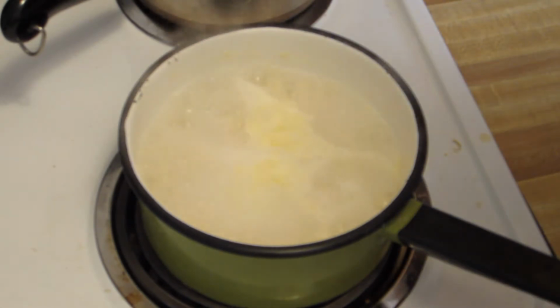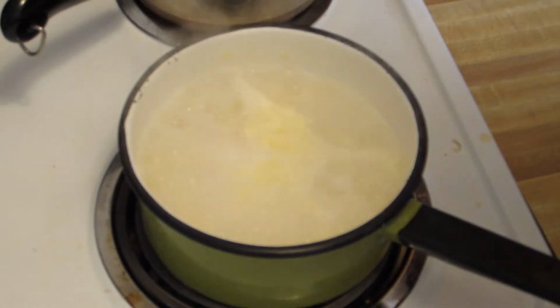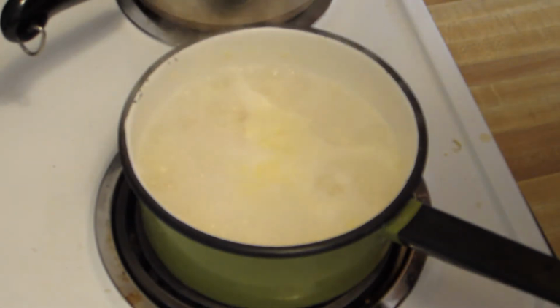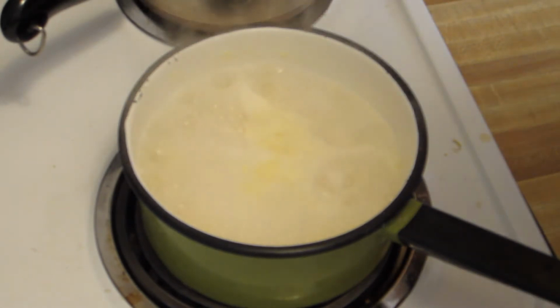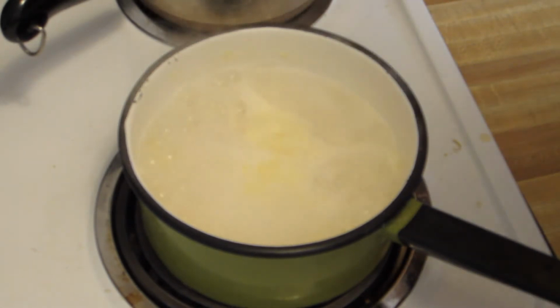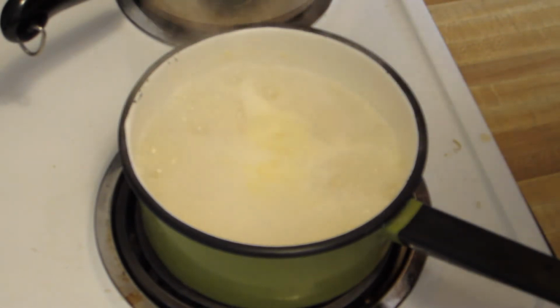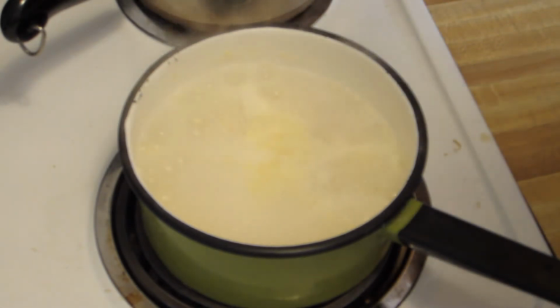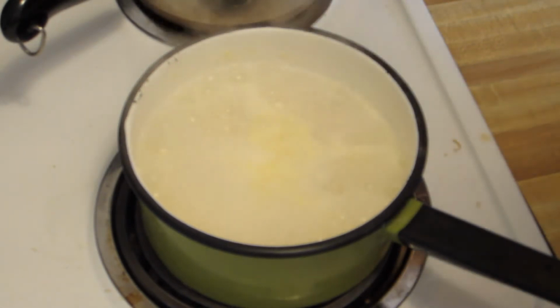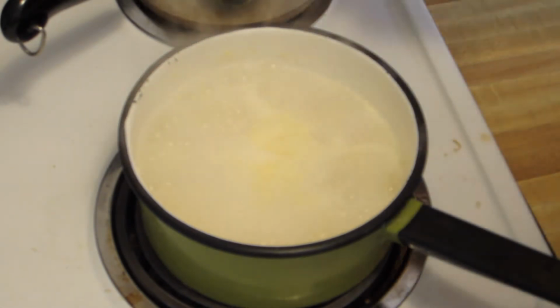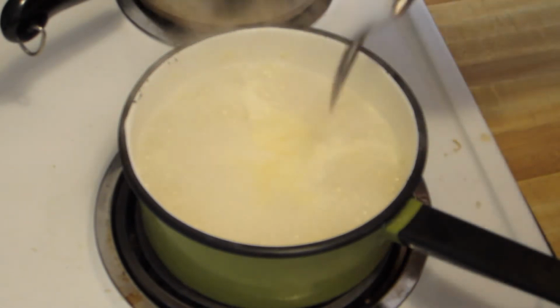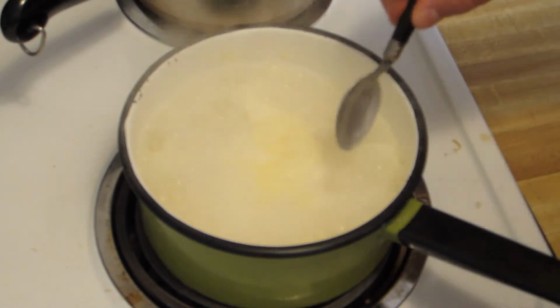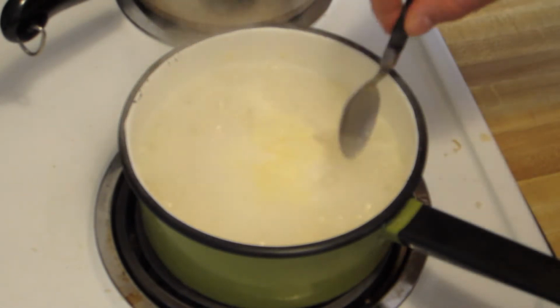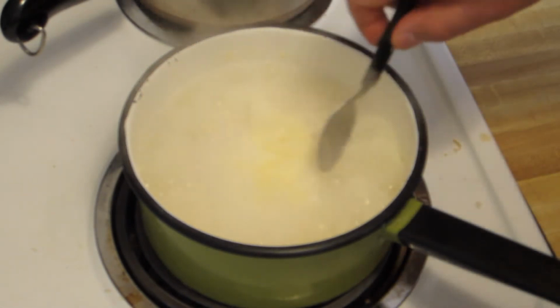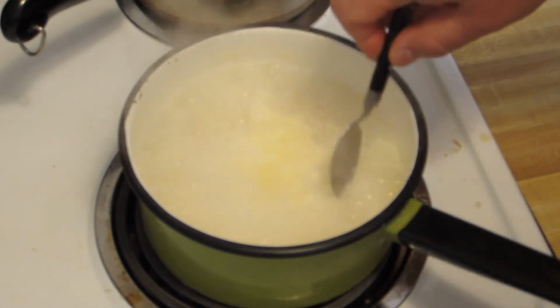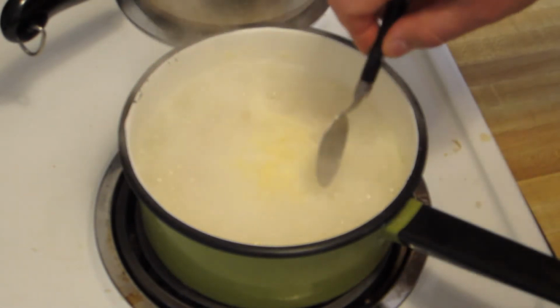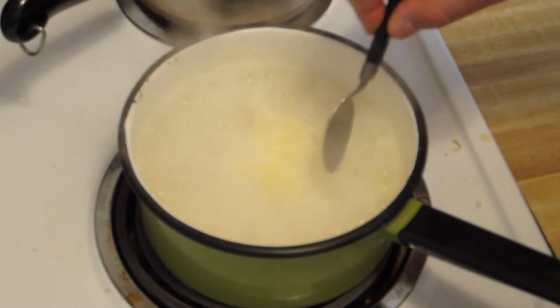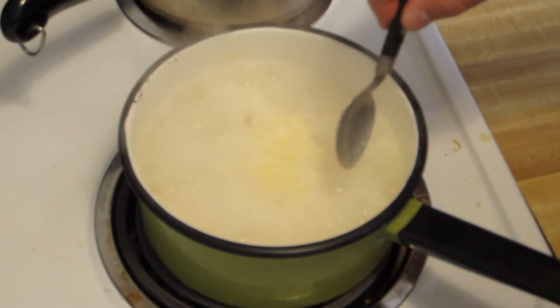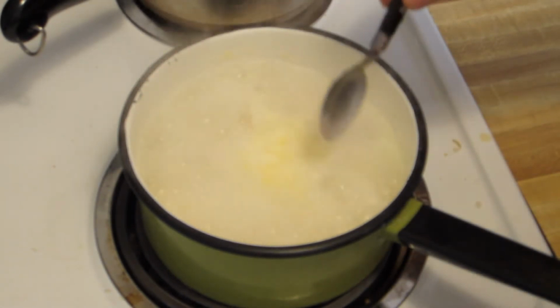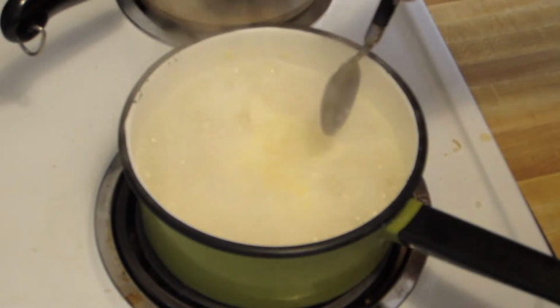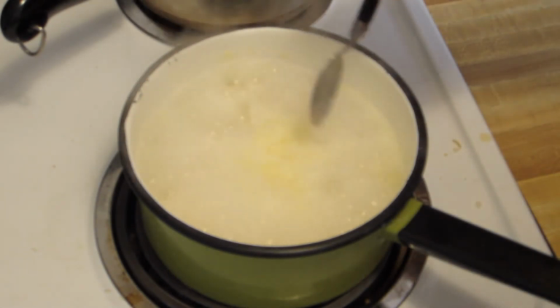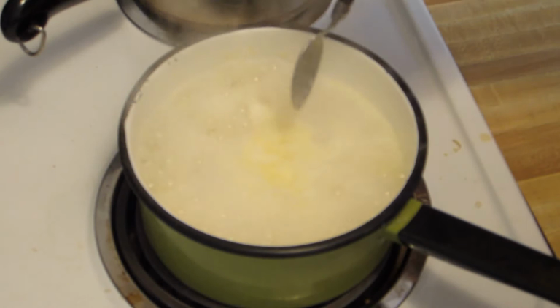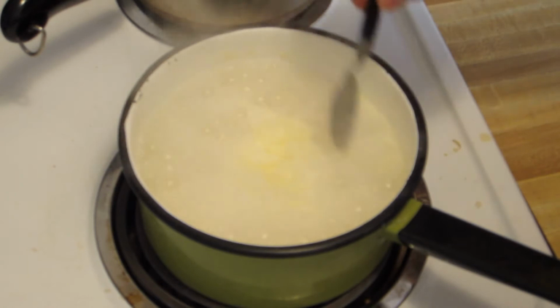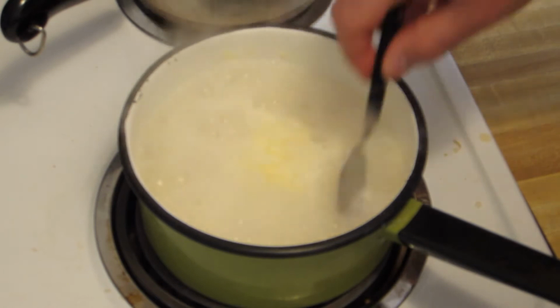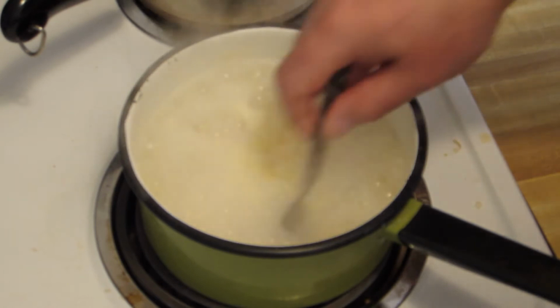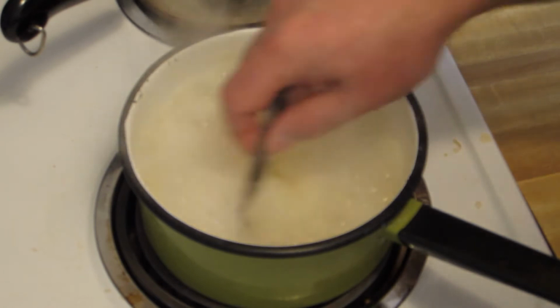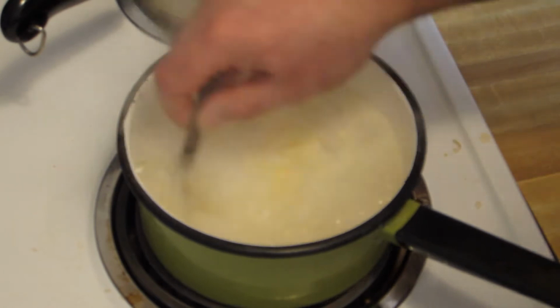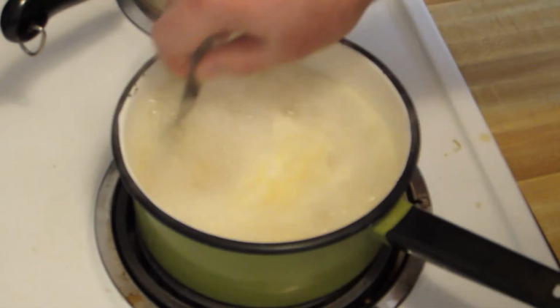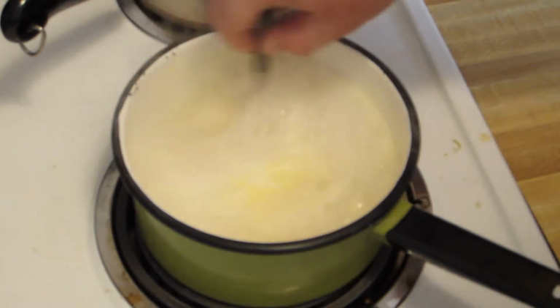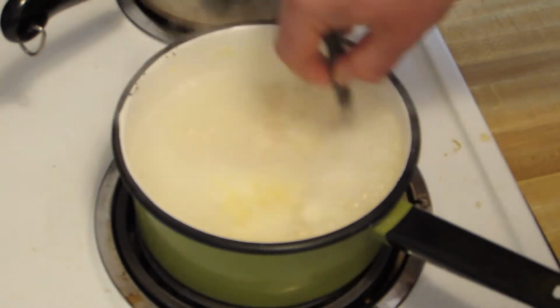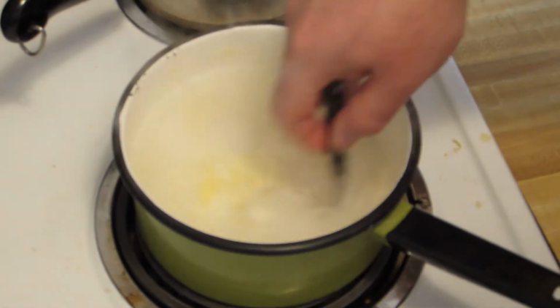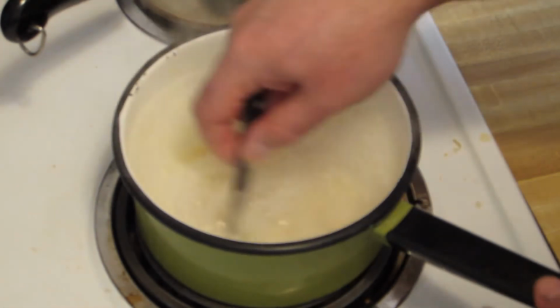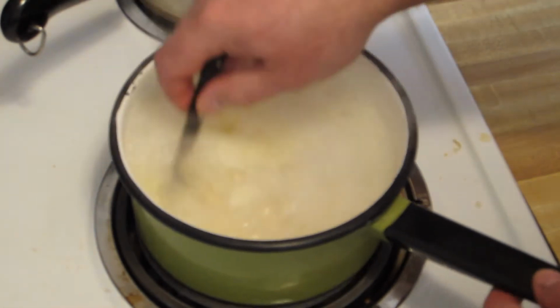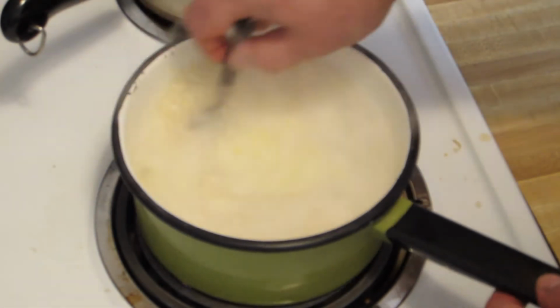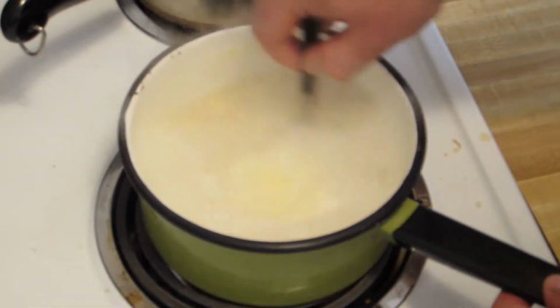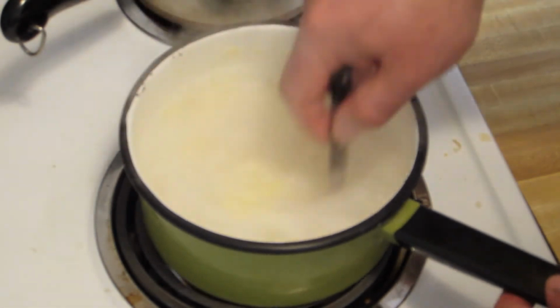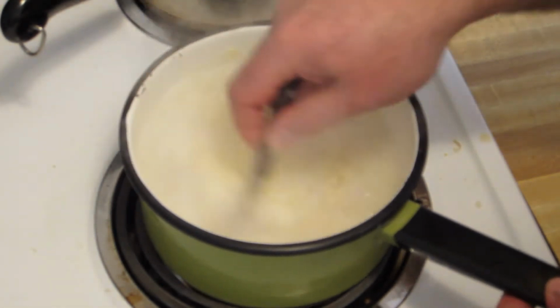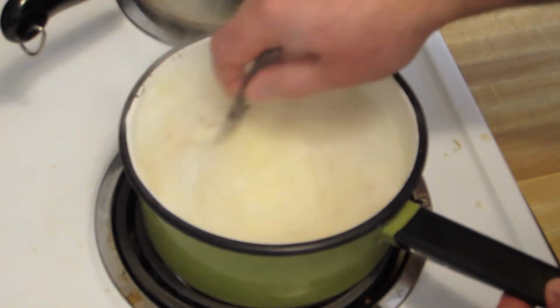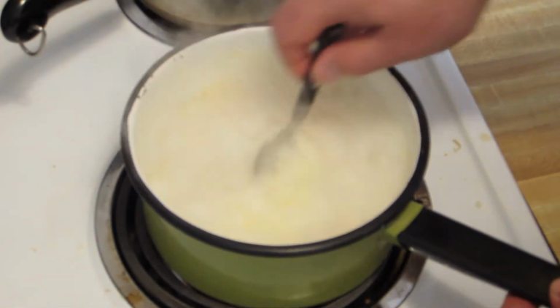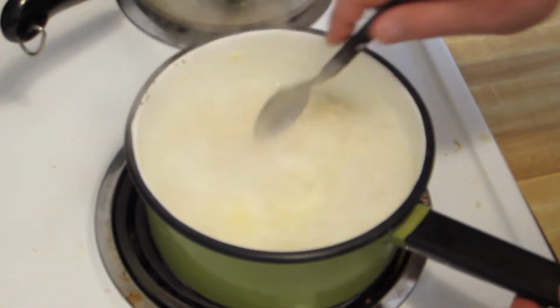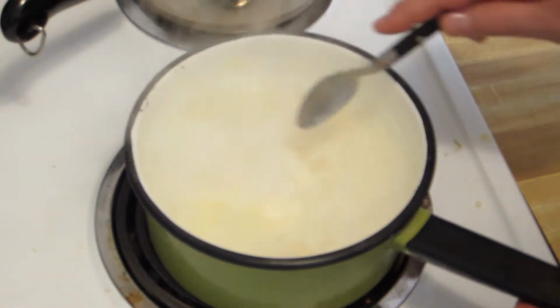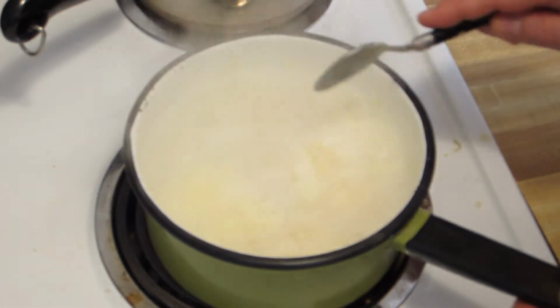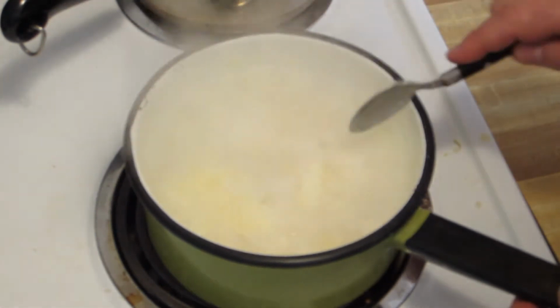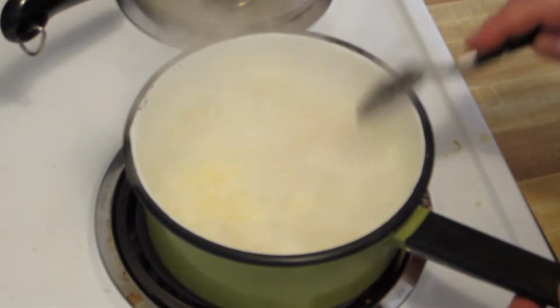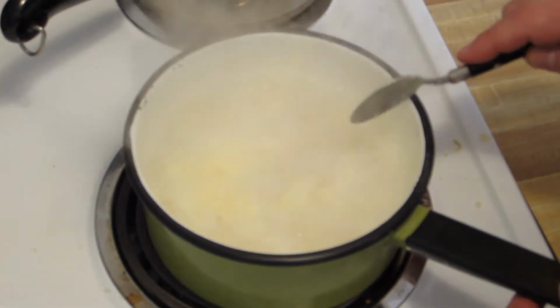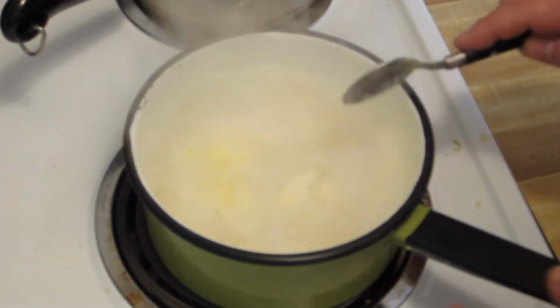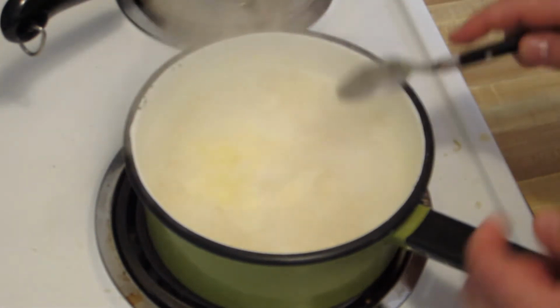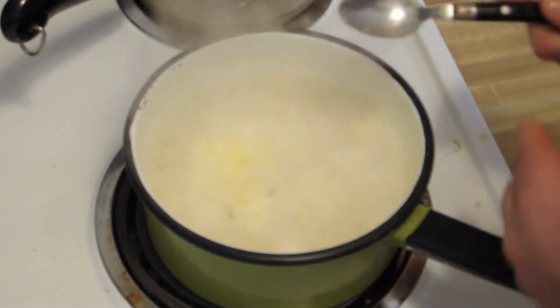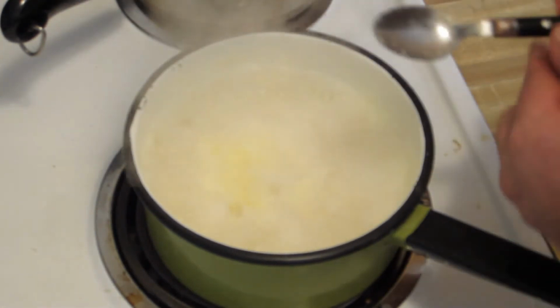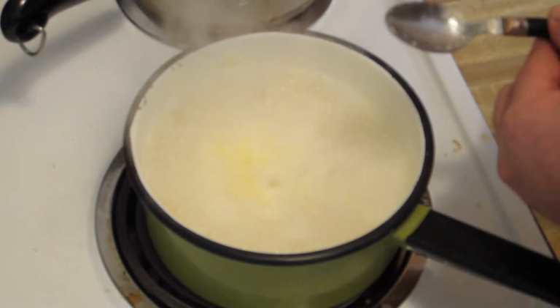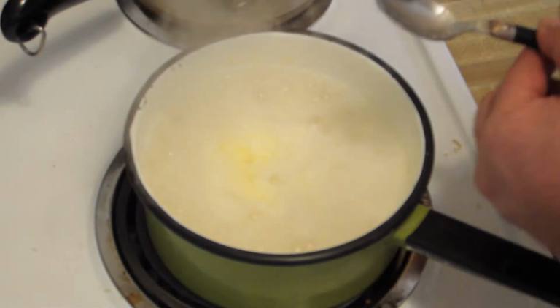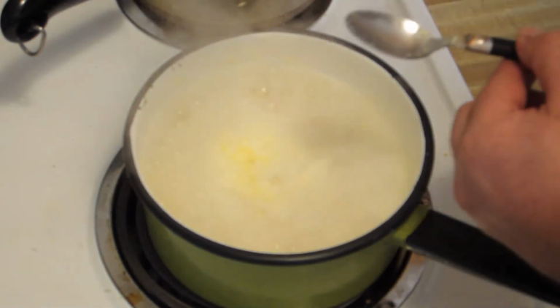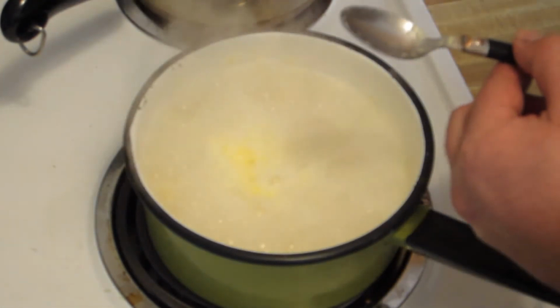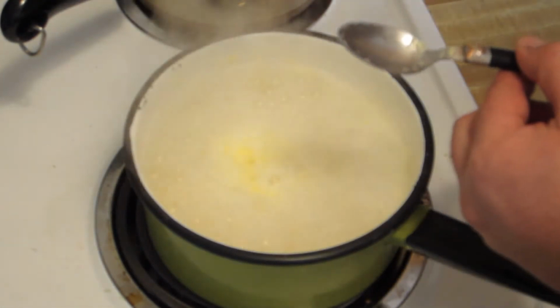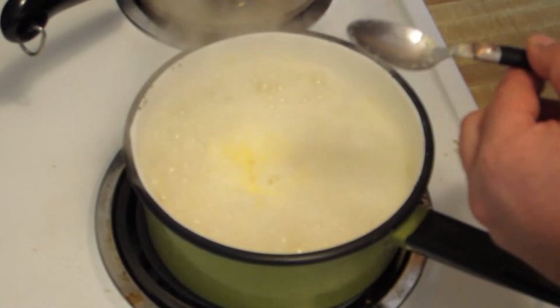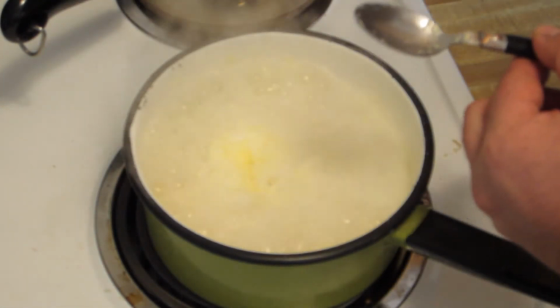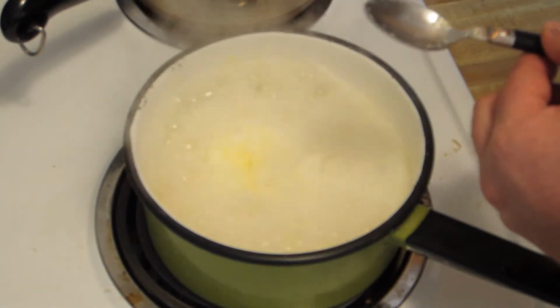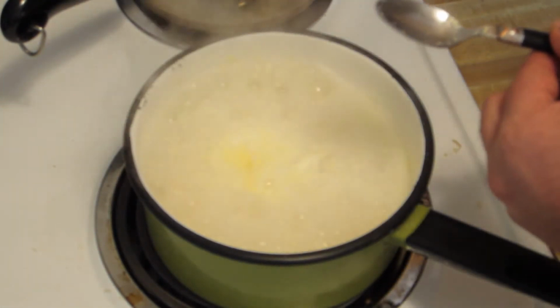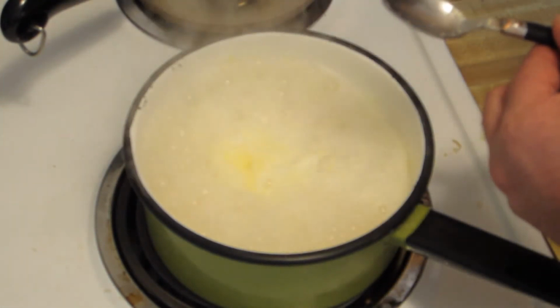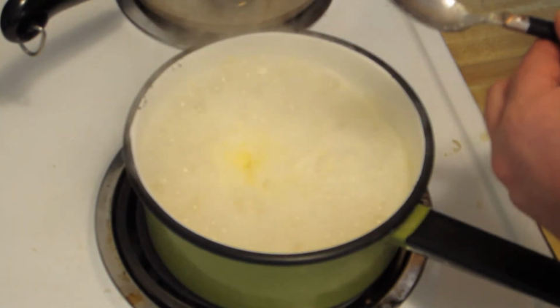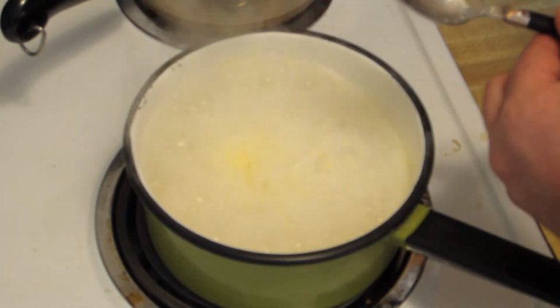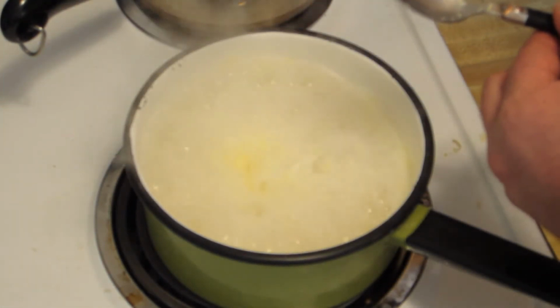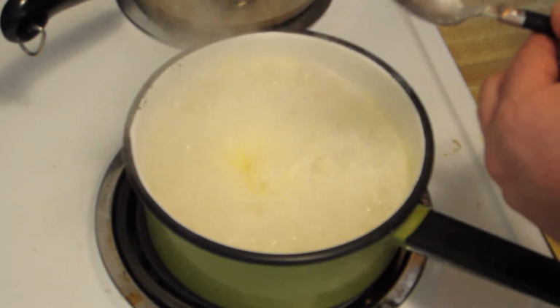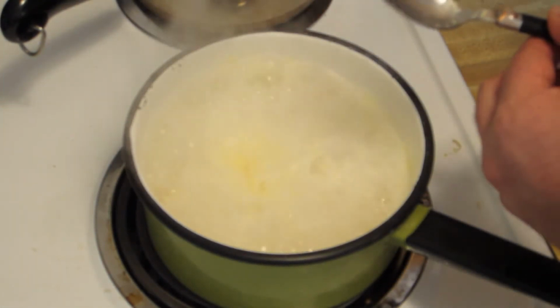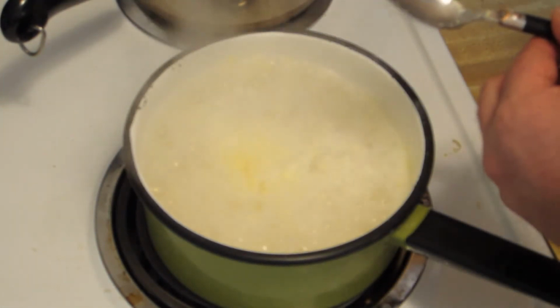Looks like it's a little bit angry — it's boiling a little hotter than I would have liked. Put the toast in too.